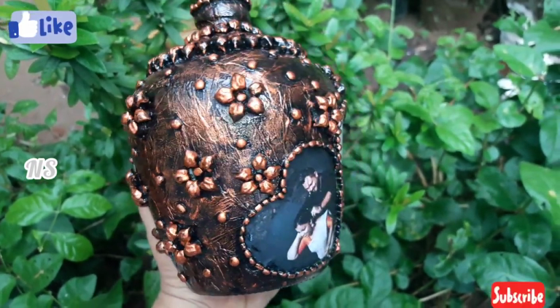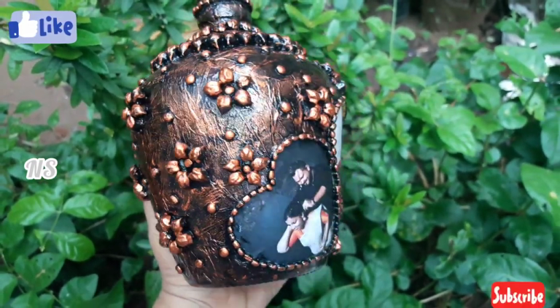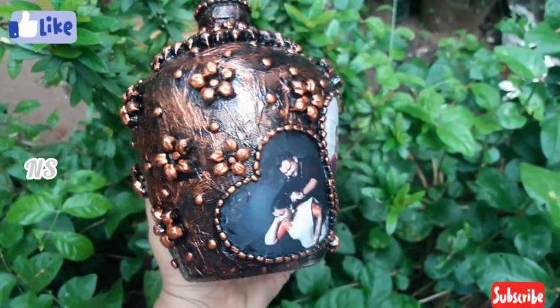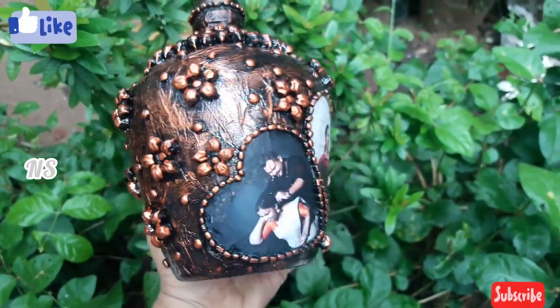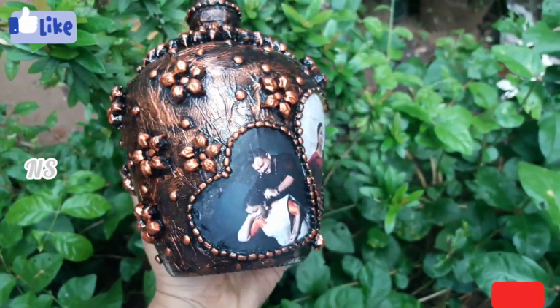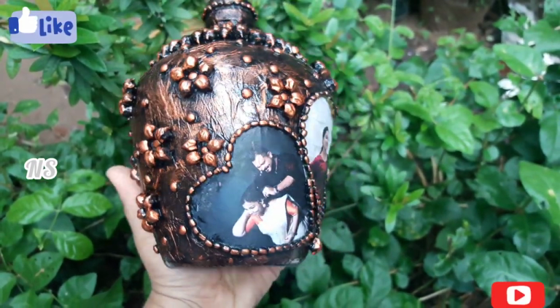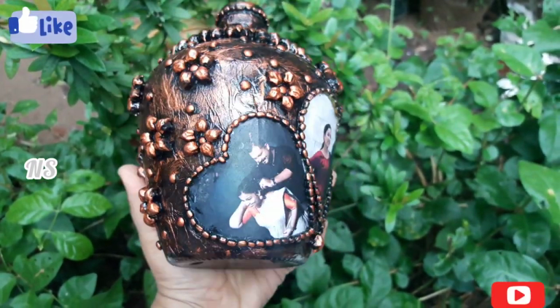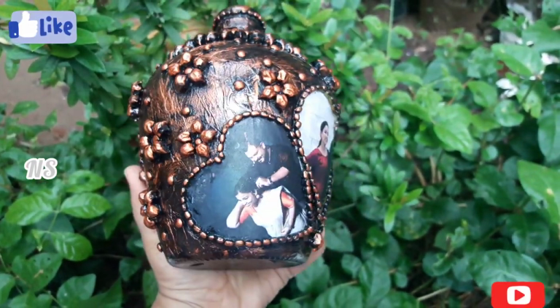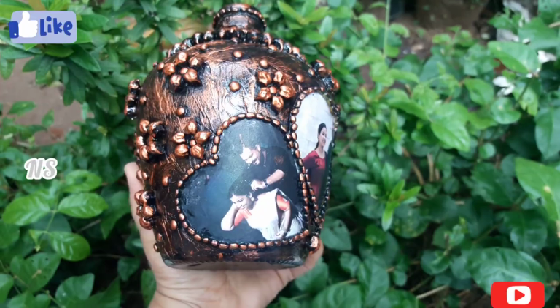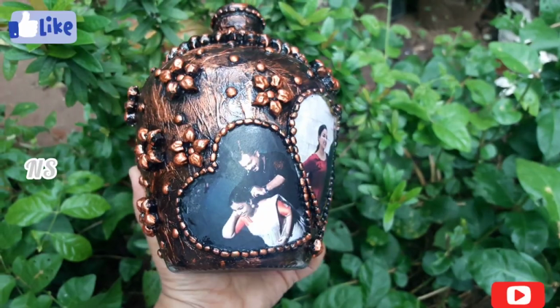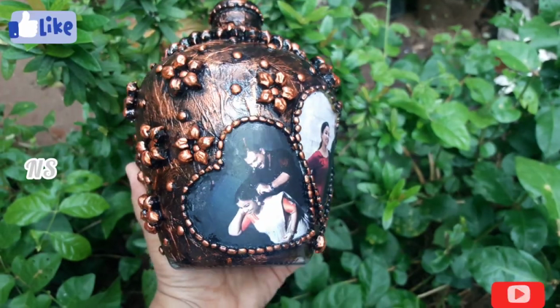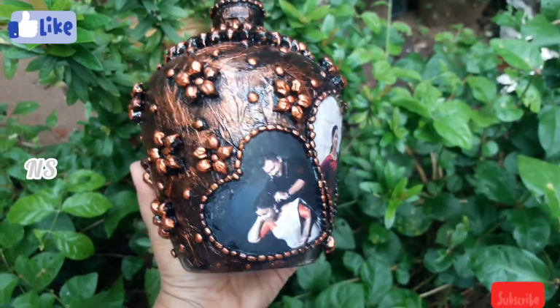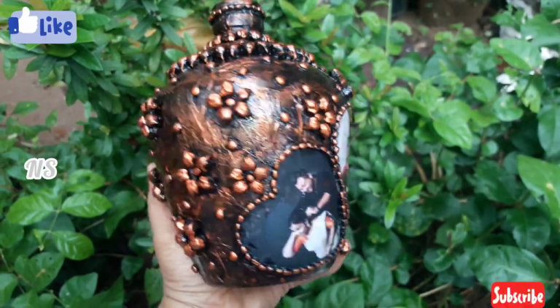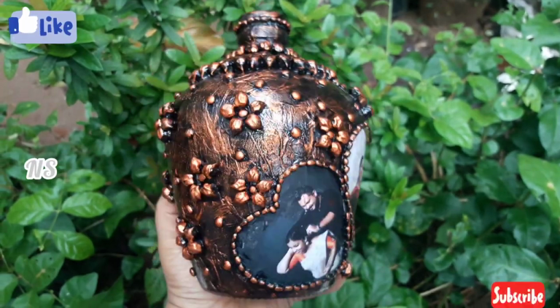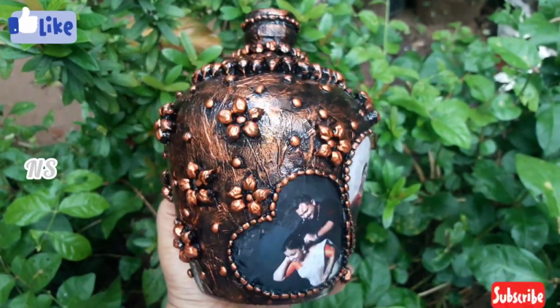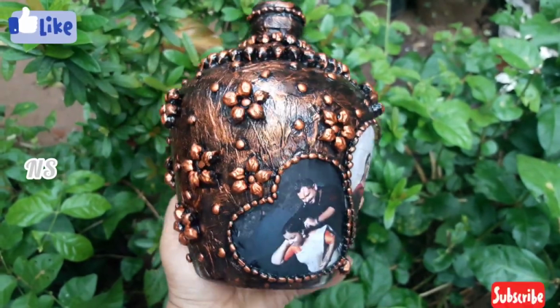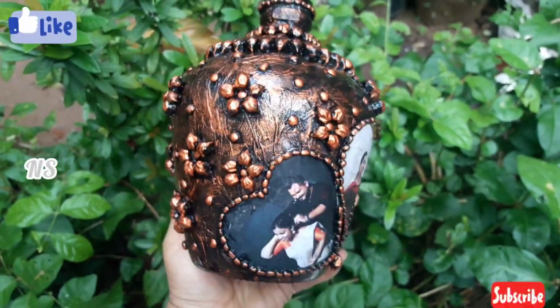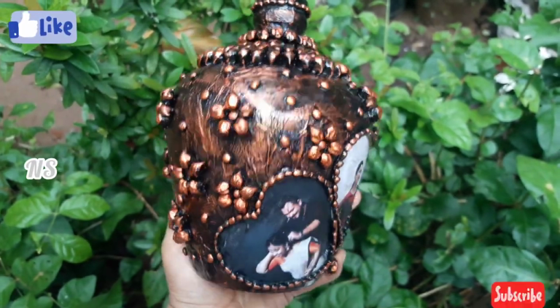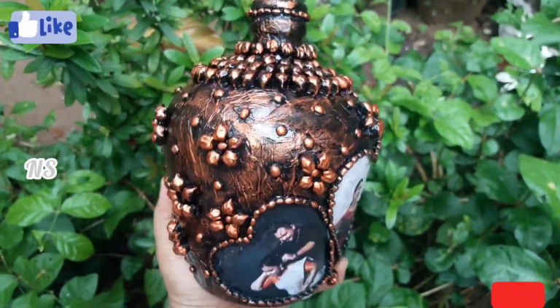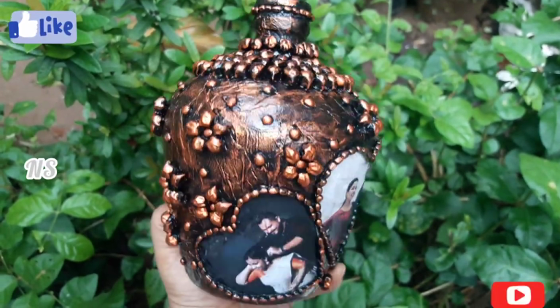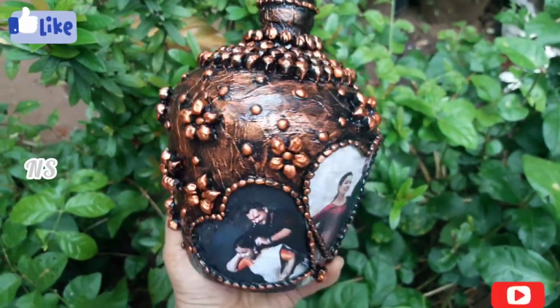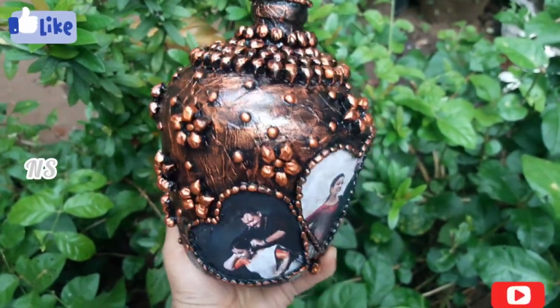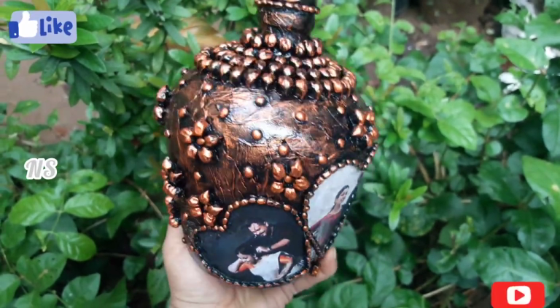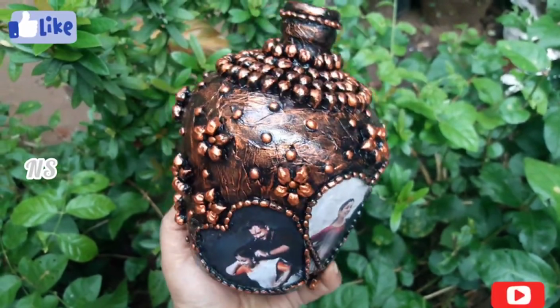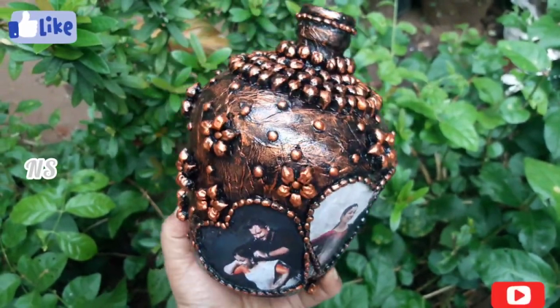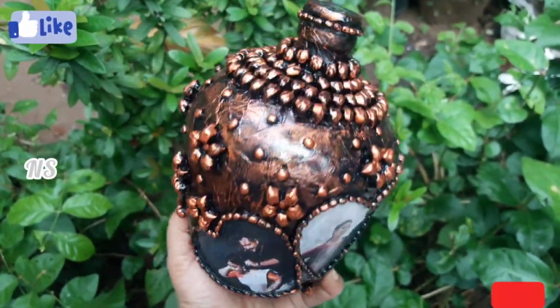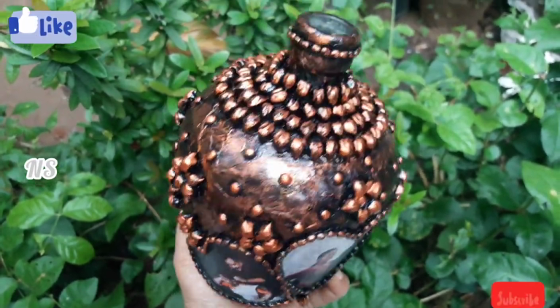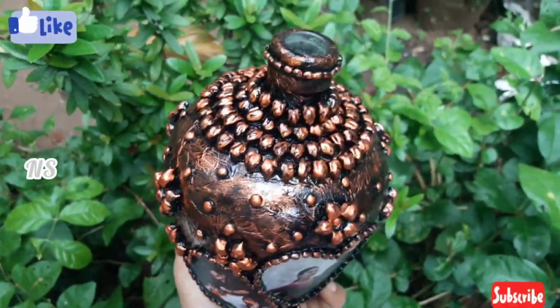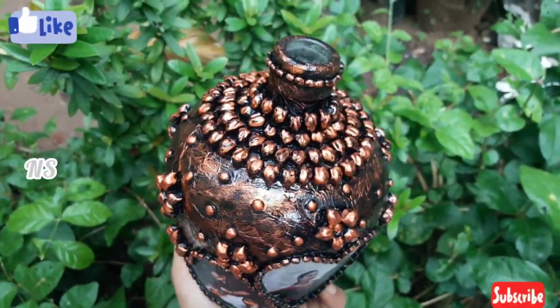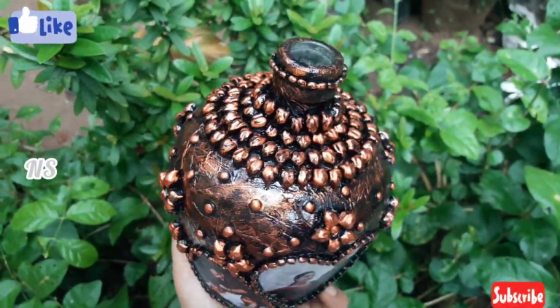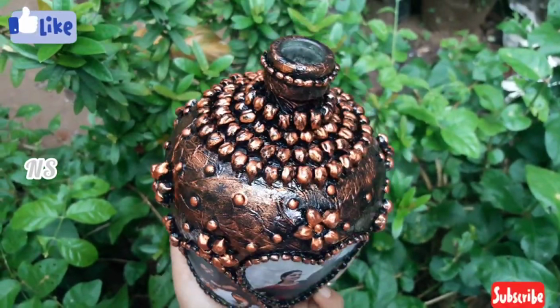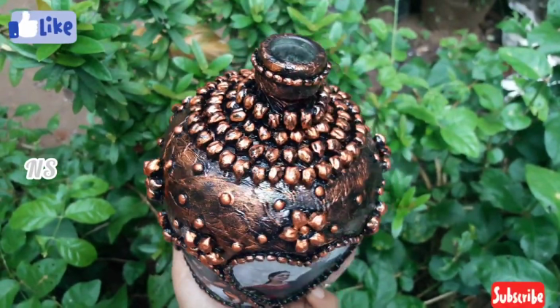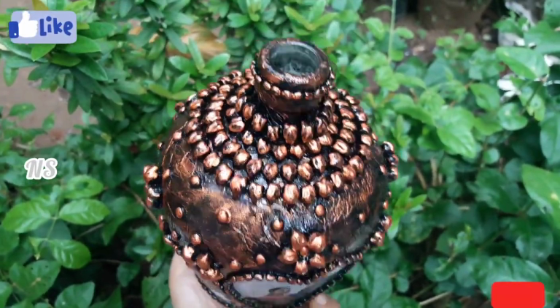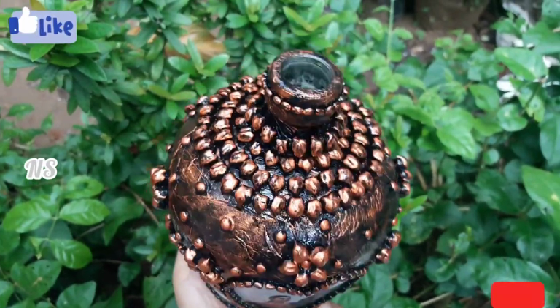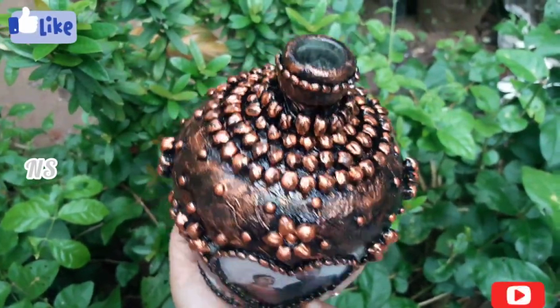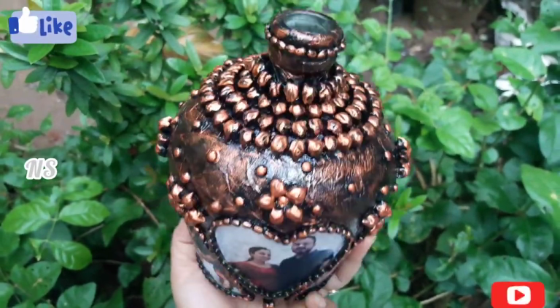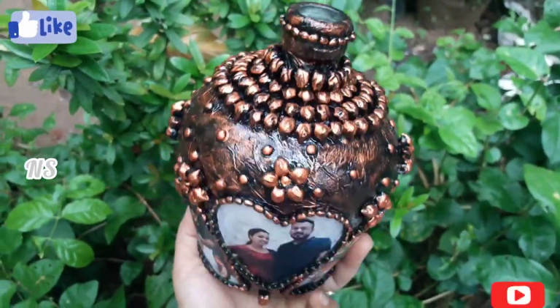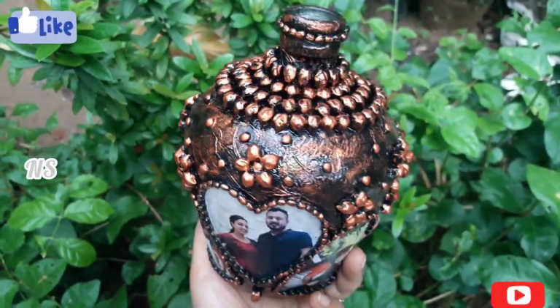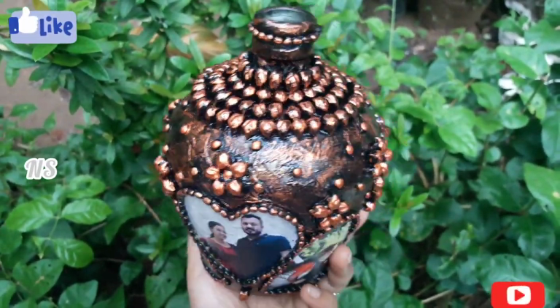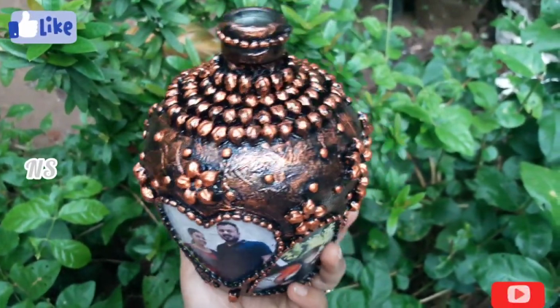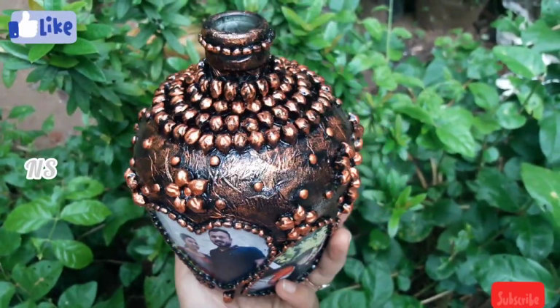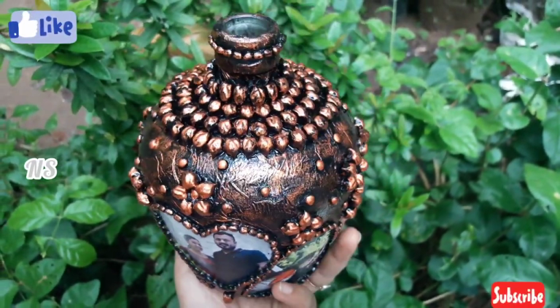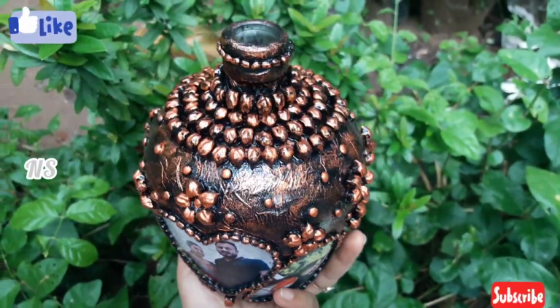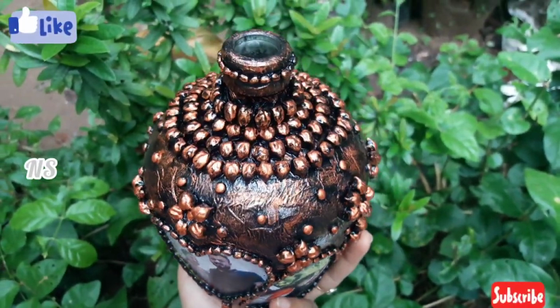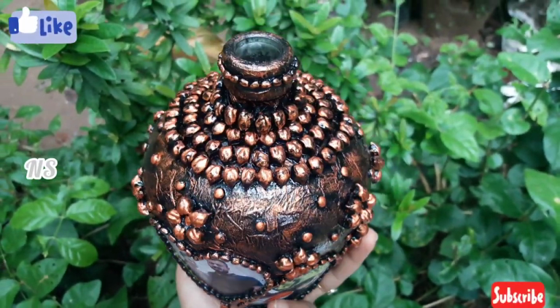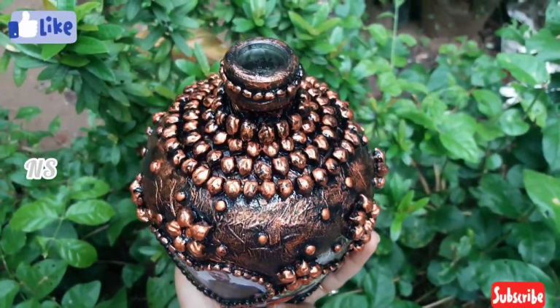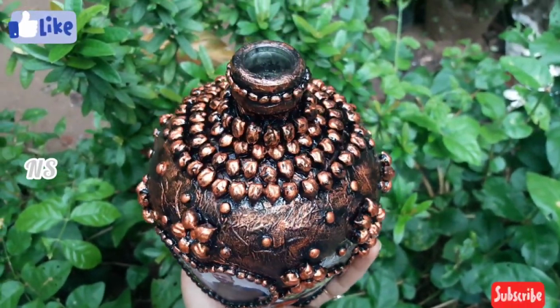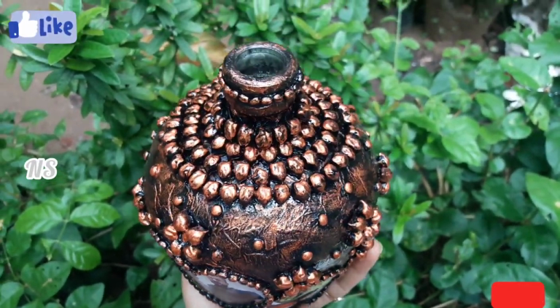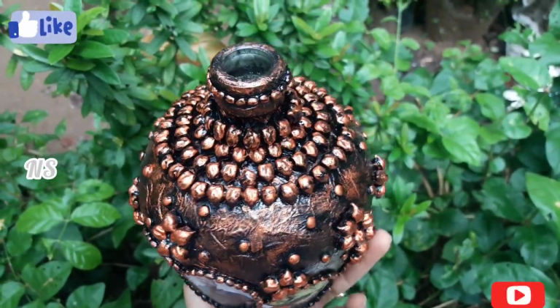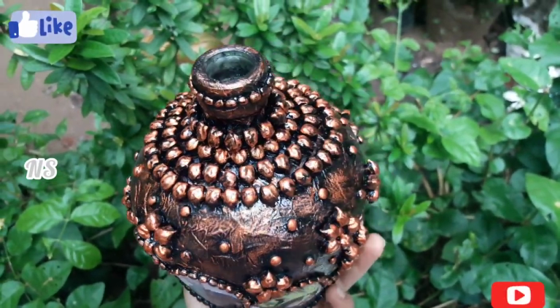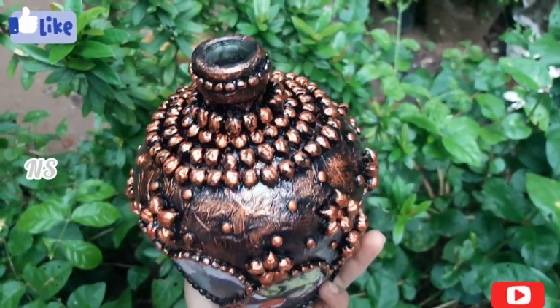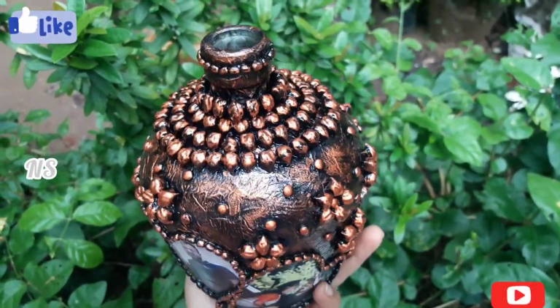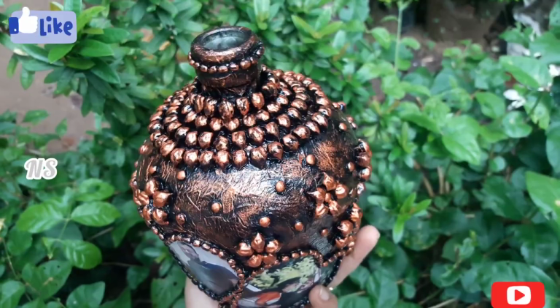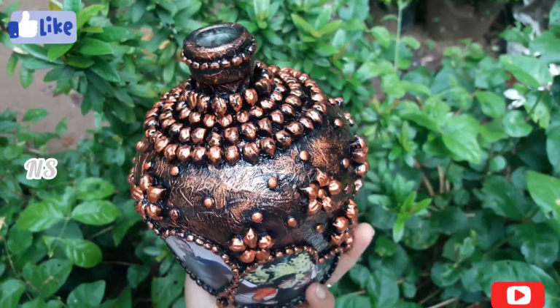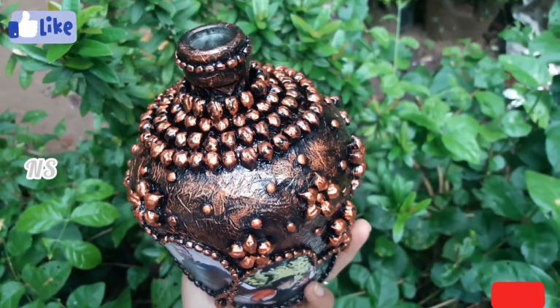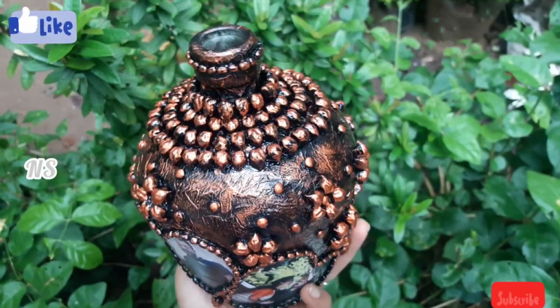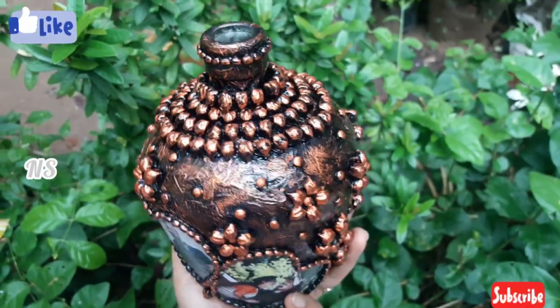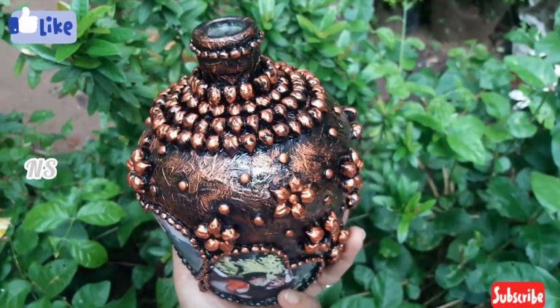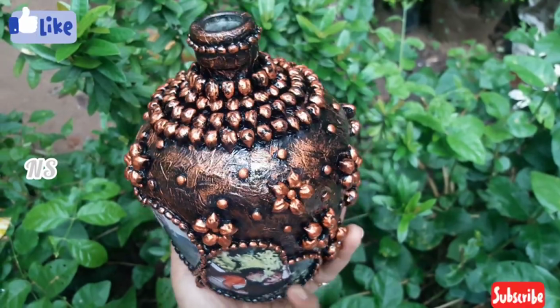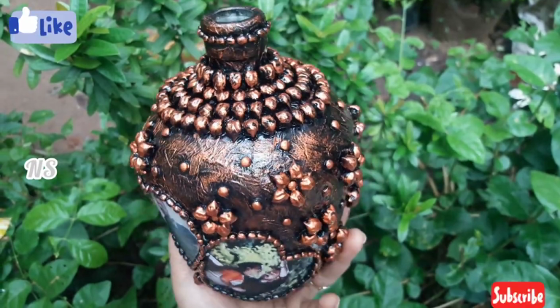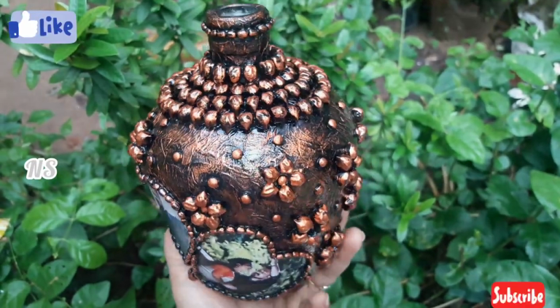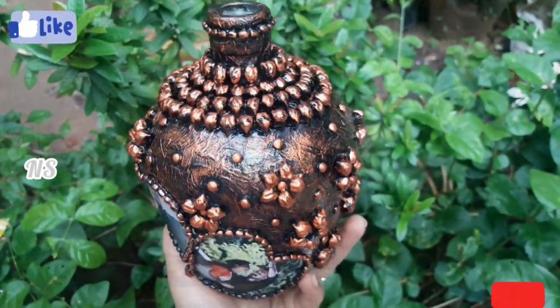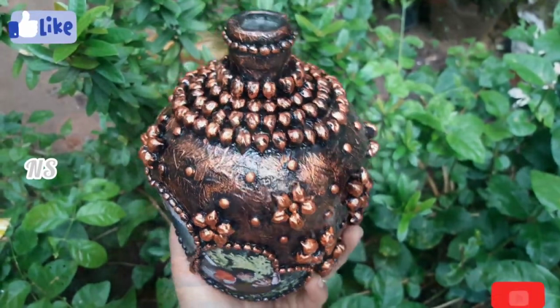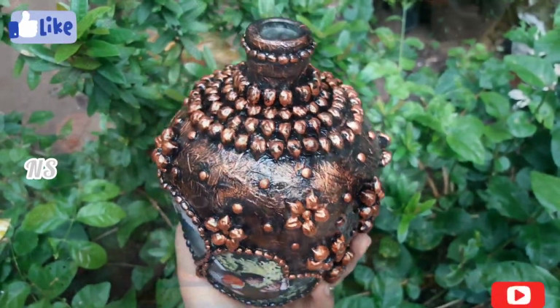No clay, no stone. What do you think? That's right. Let's go and watch my video.